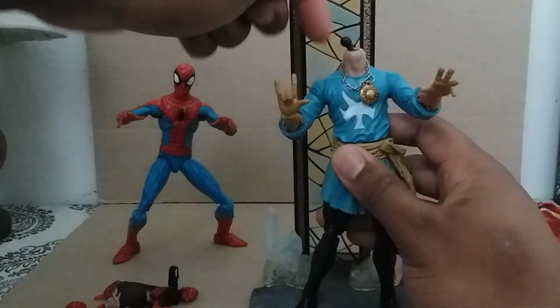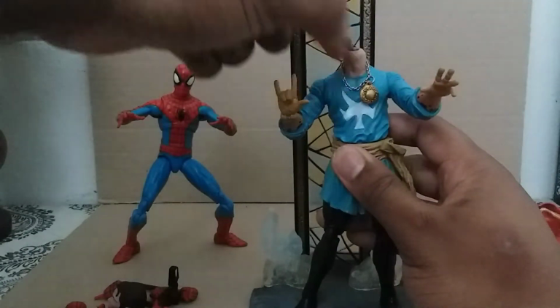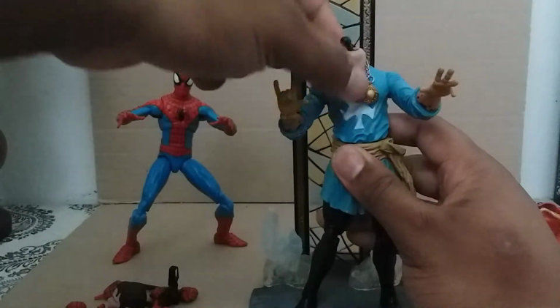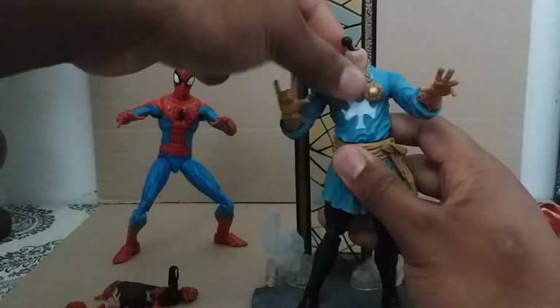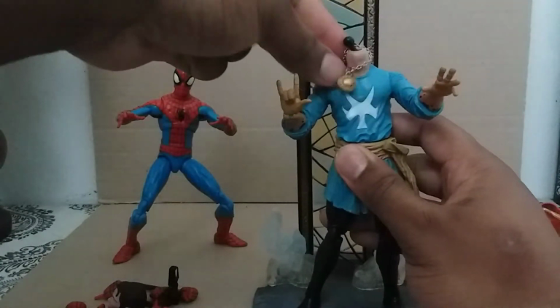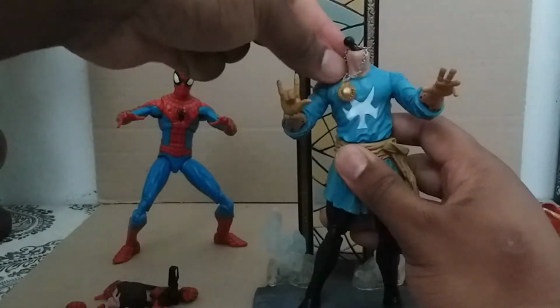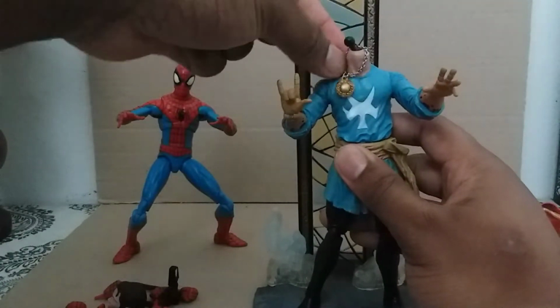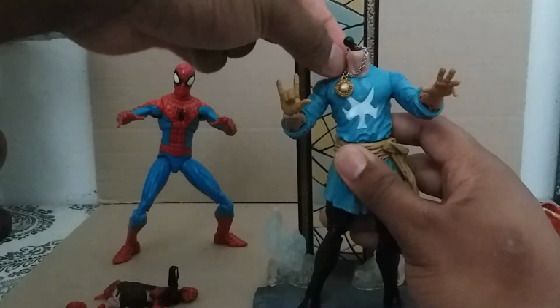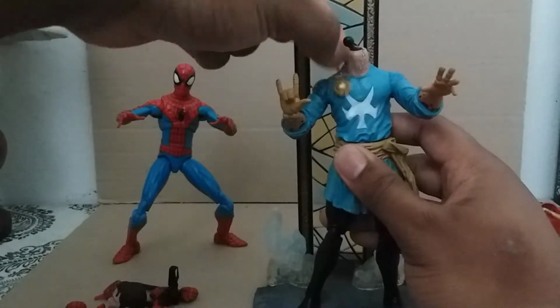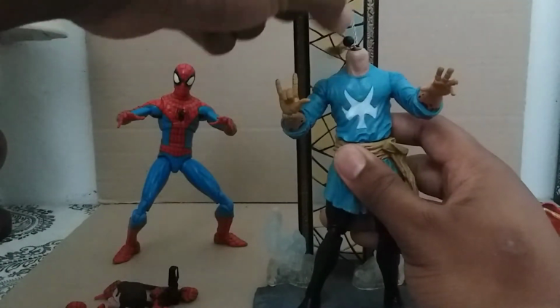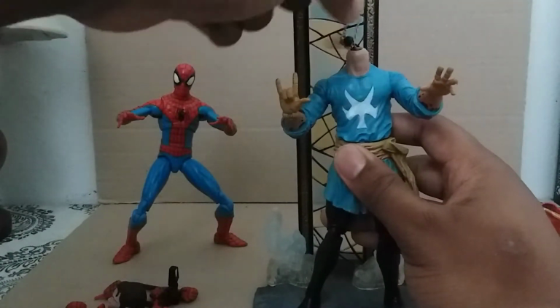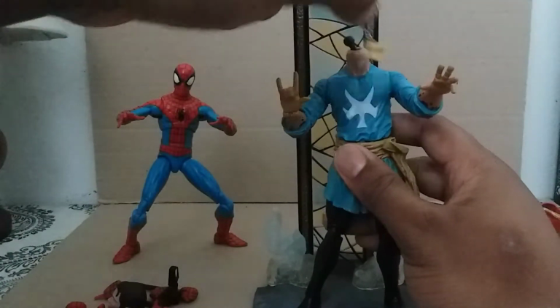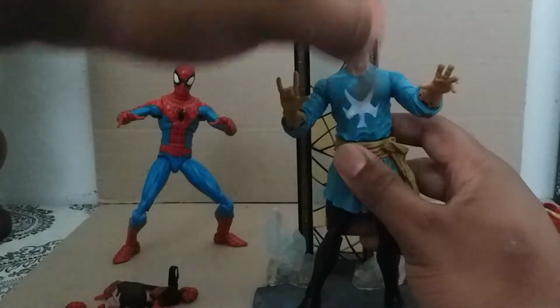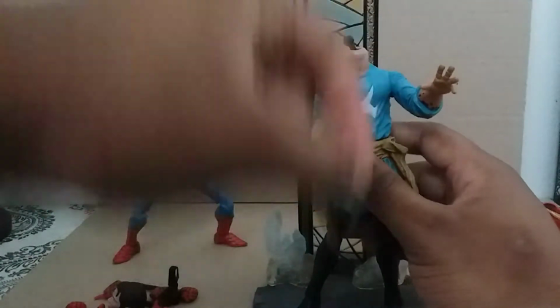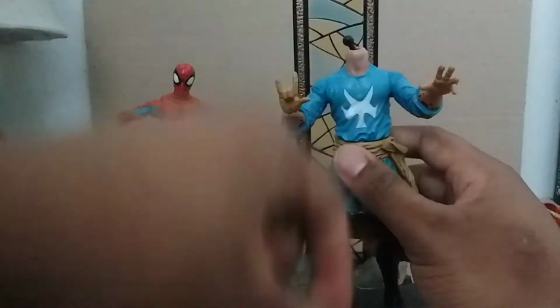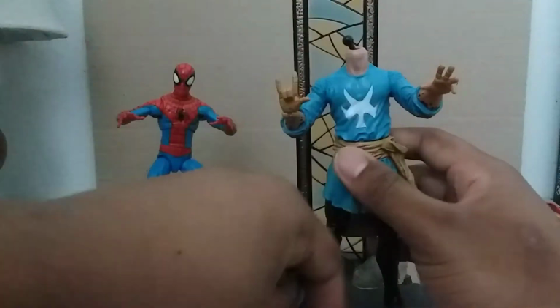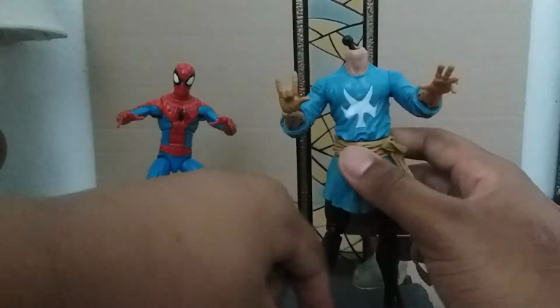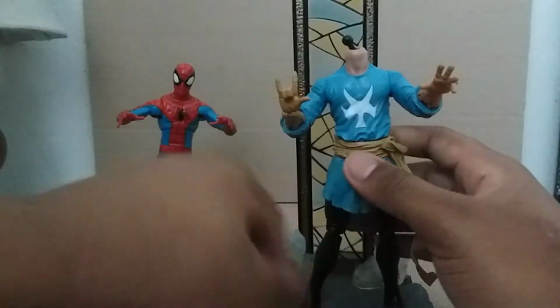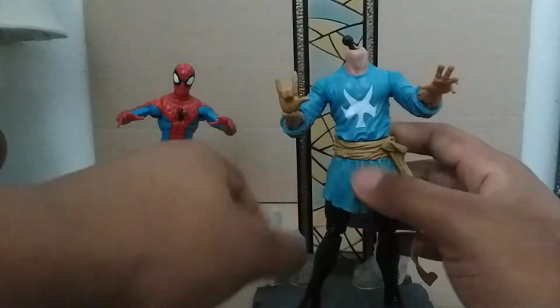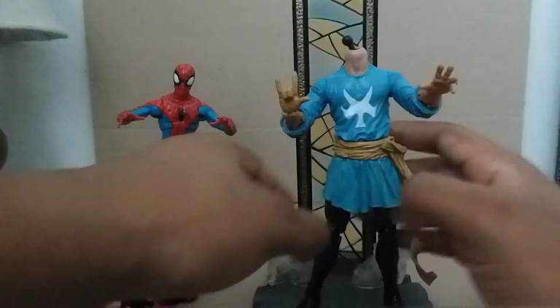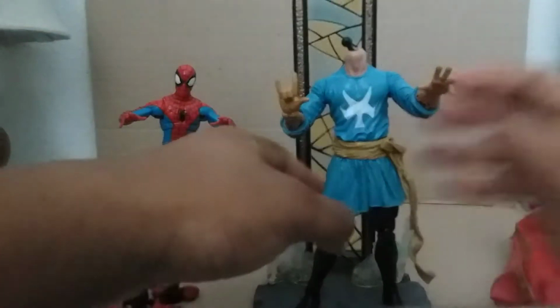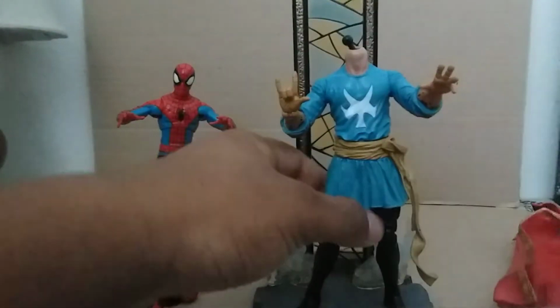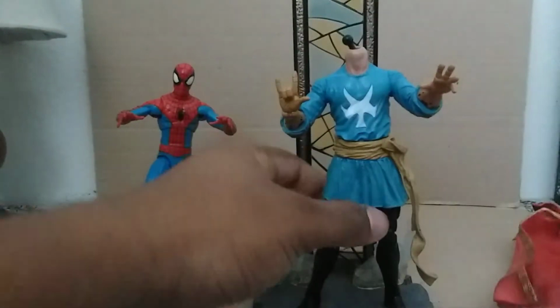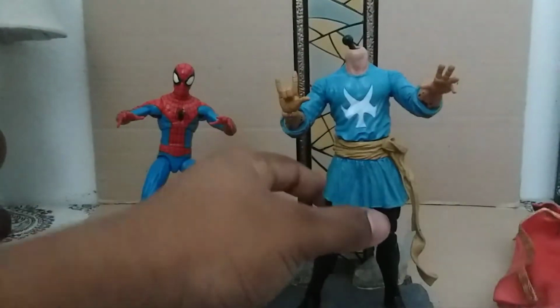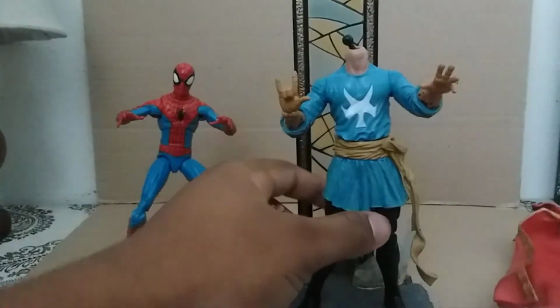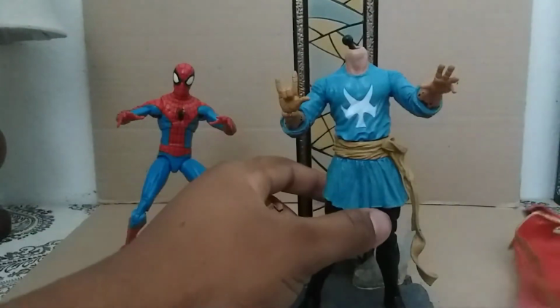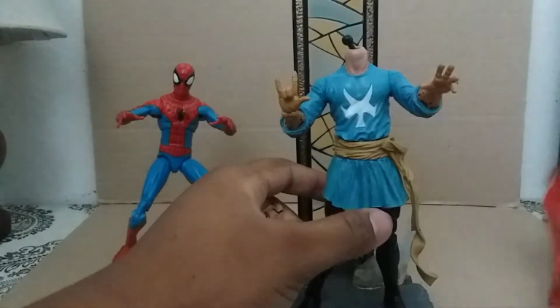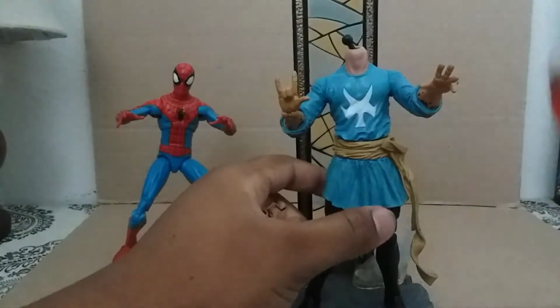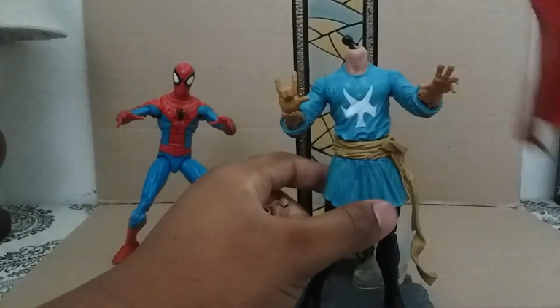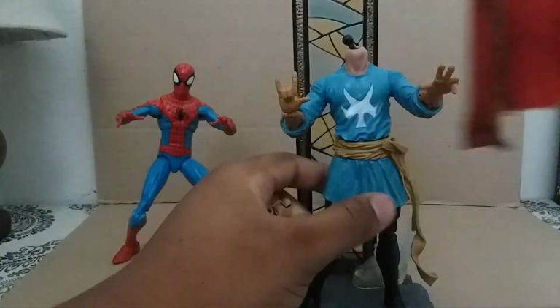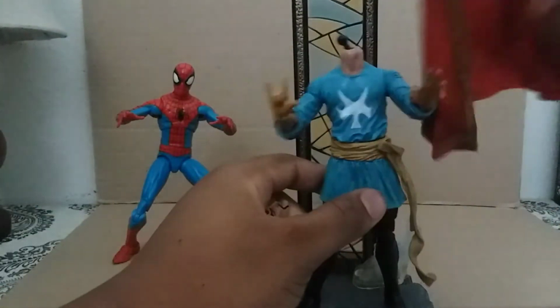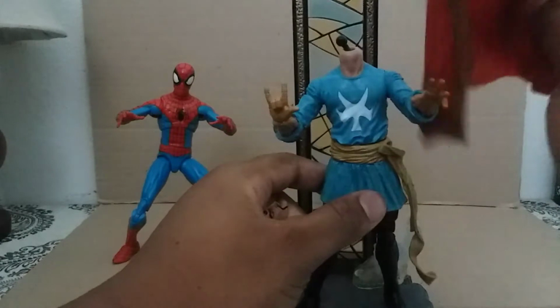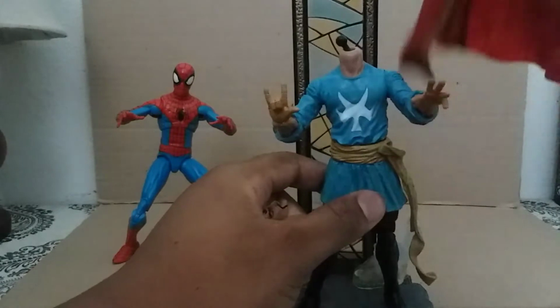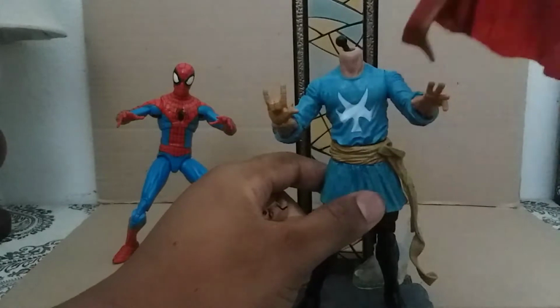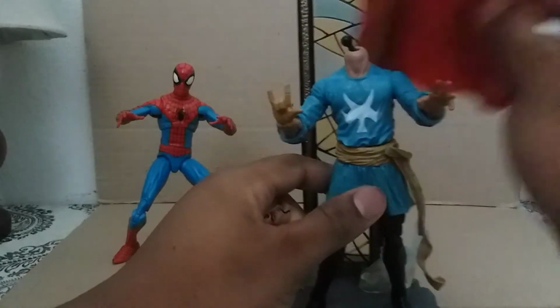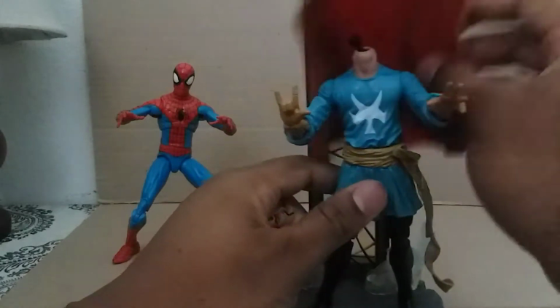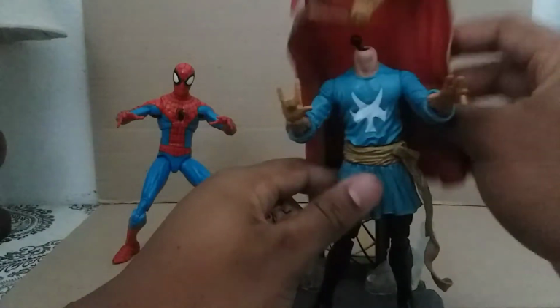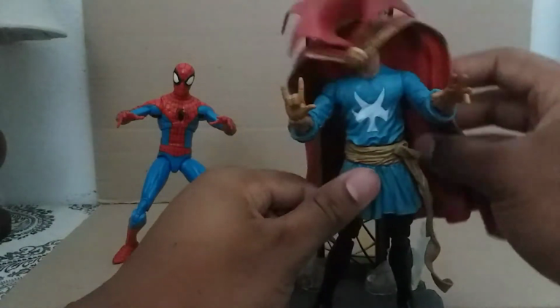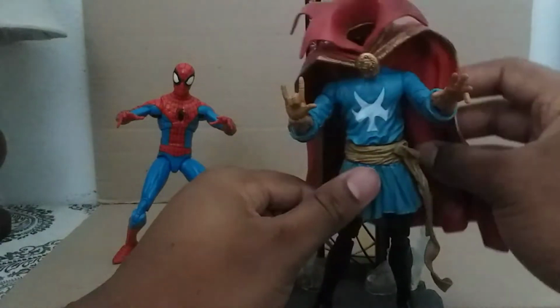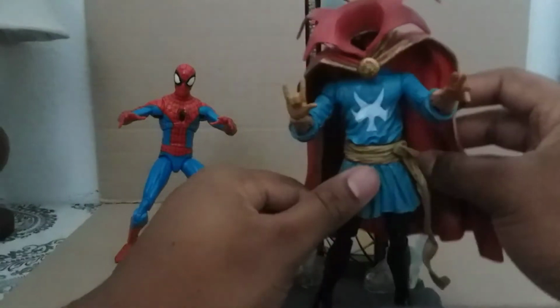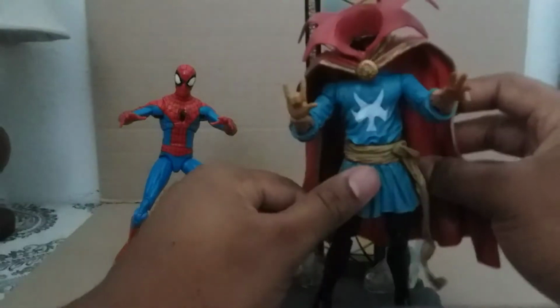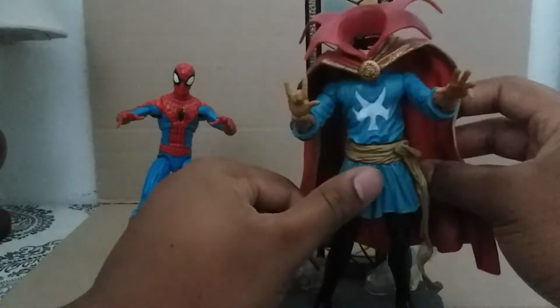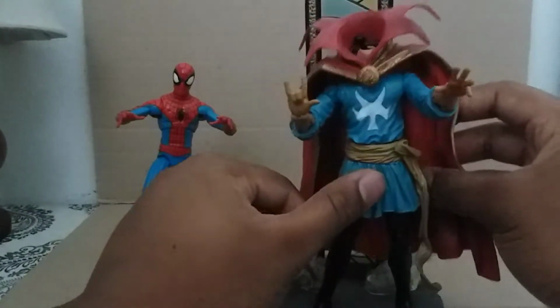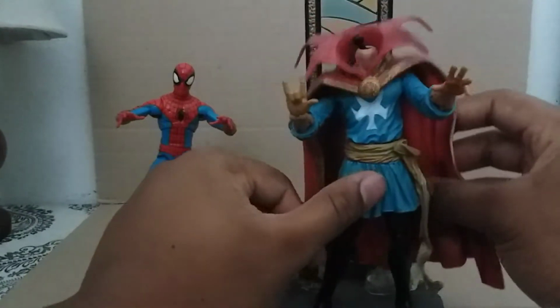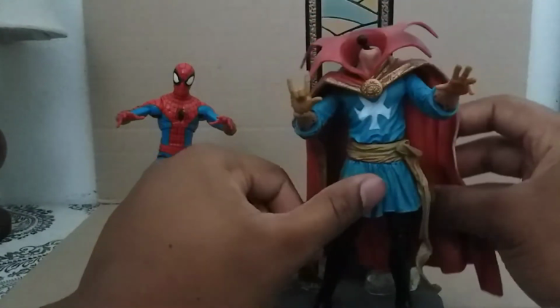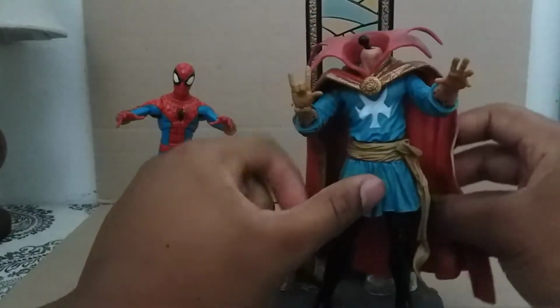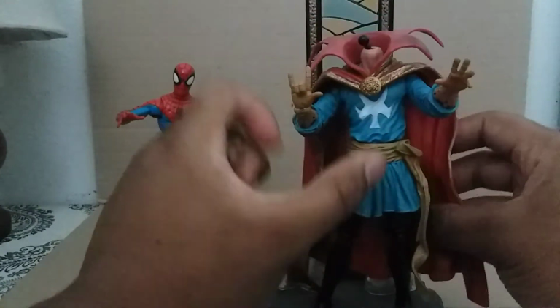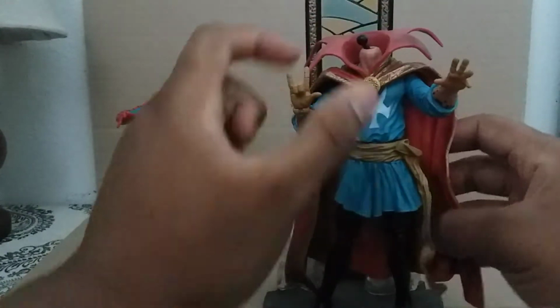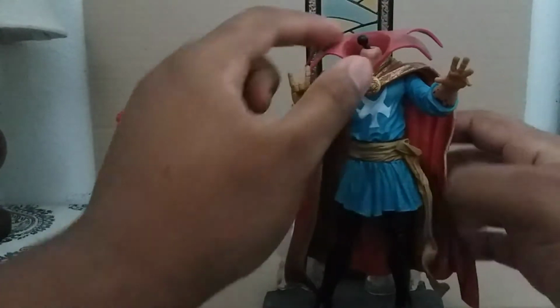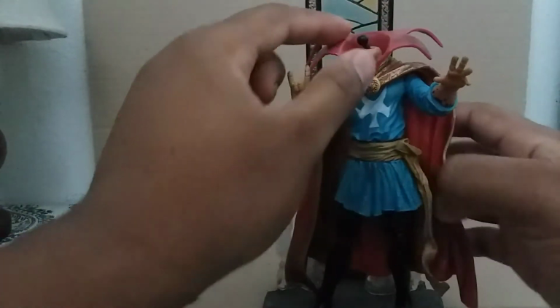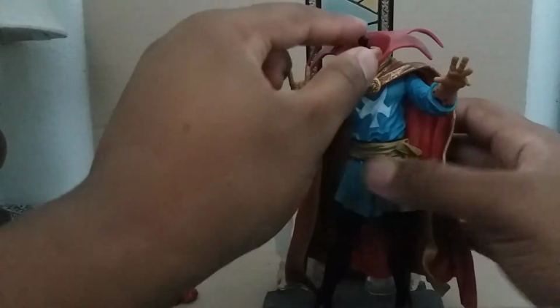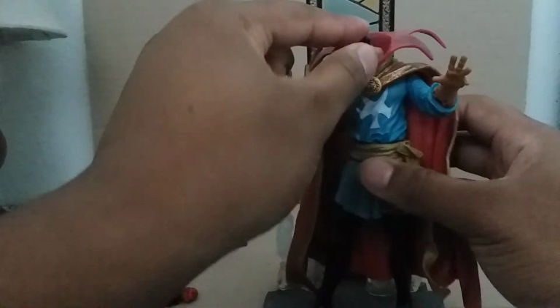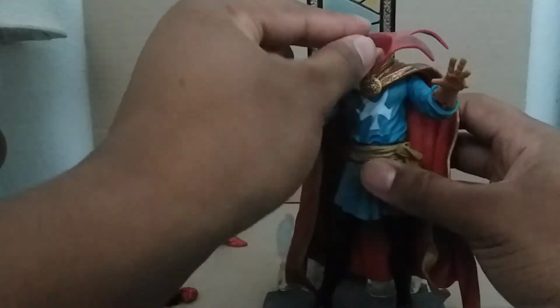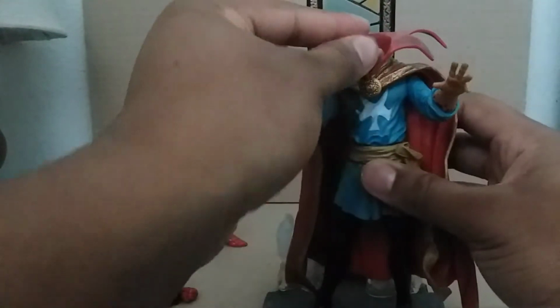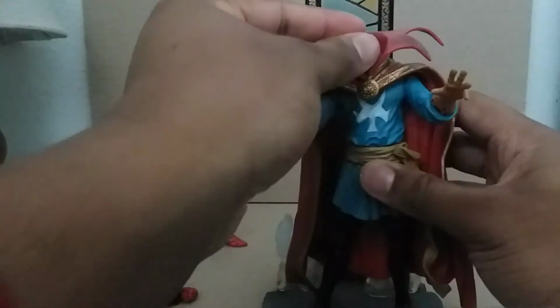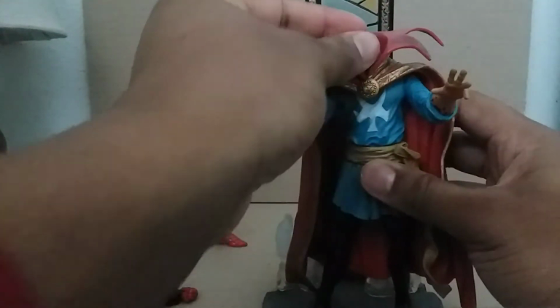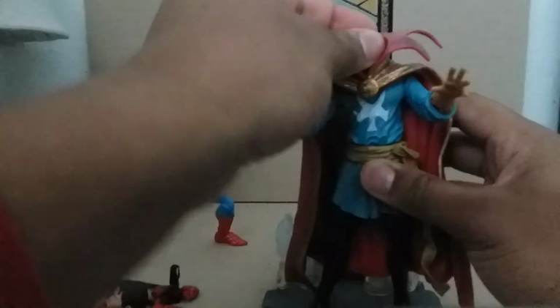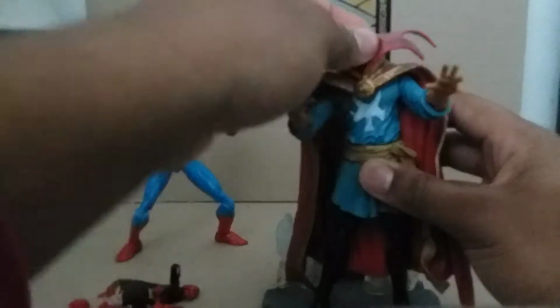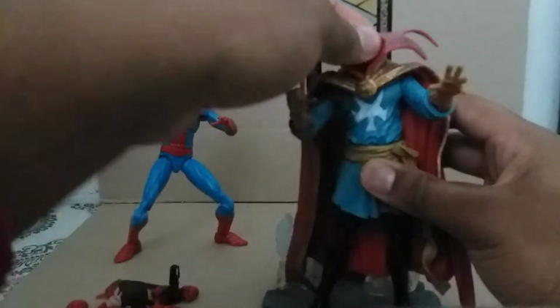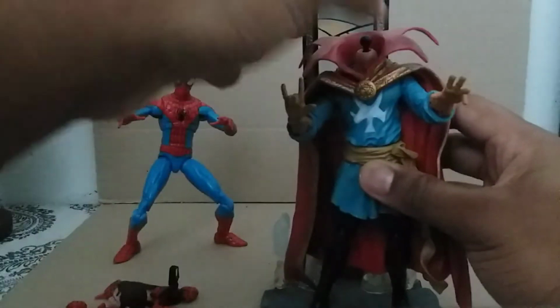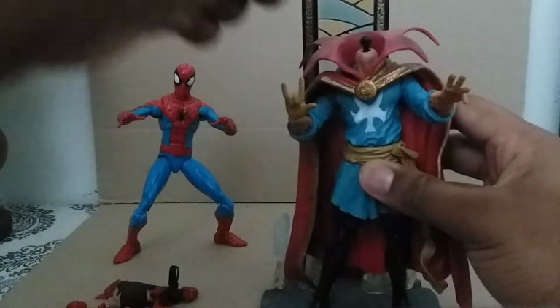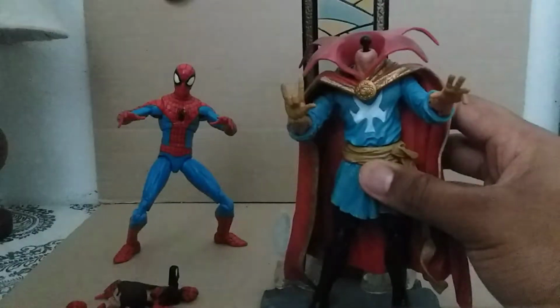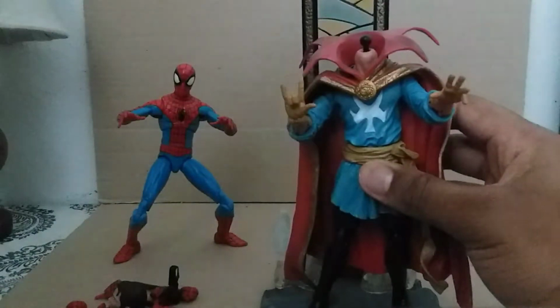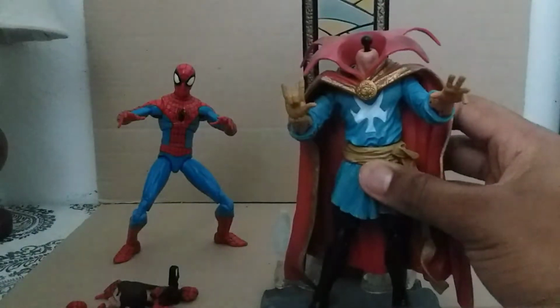You can switch it back to the Sorcerer Supreme — I didn't notice that cape was posed like it's flying.